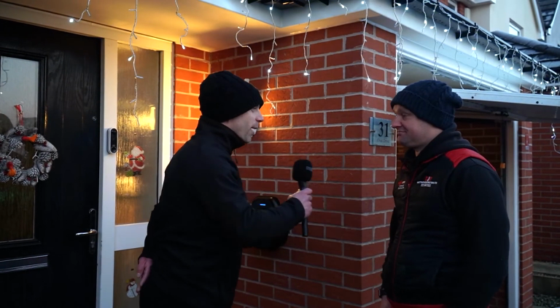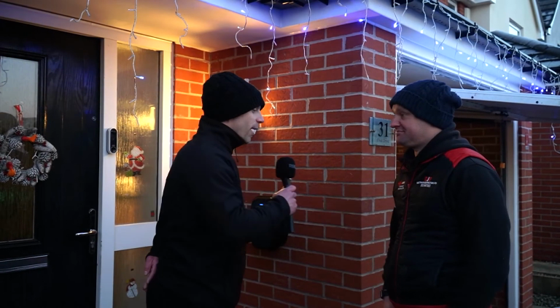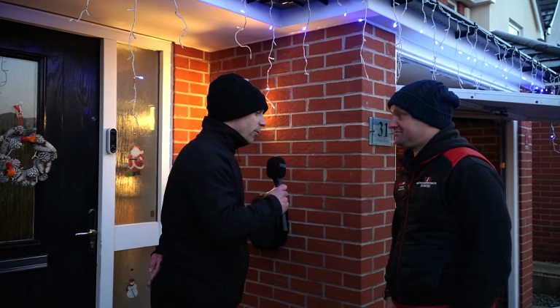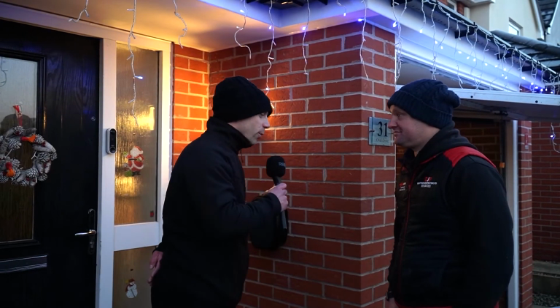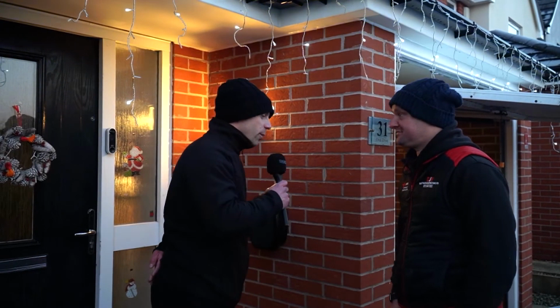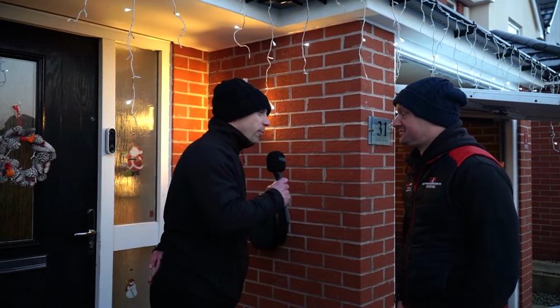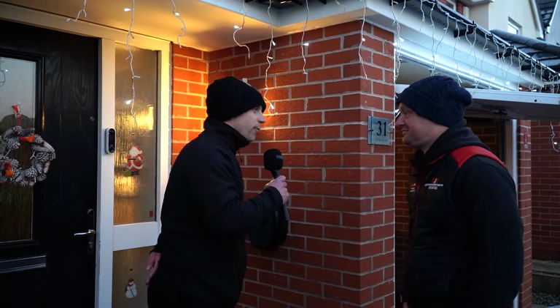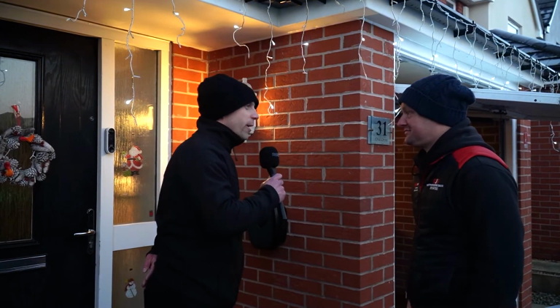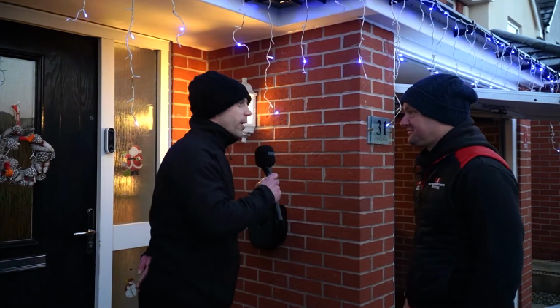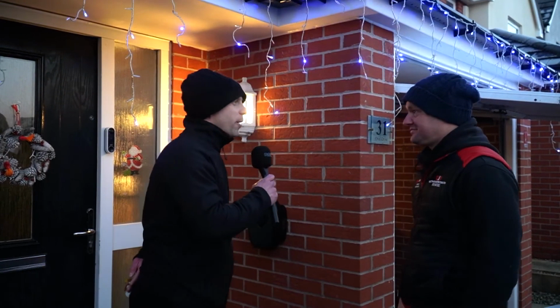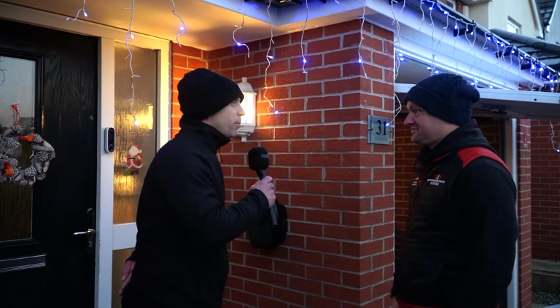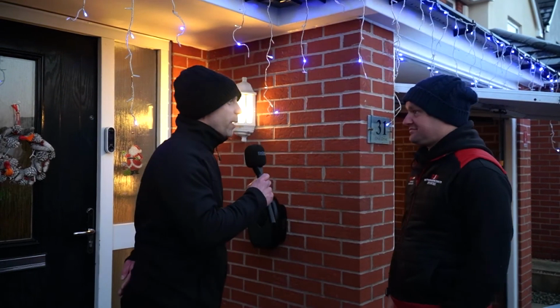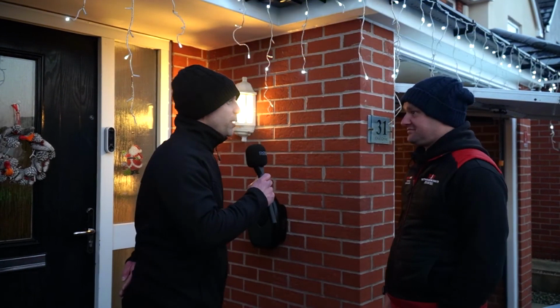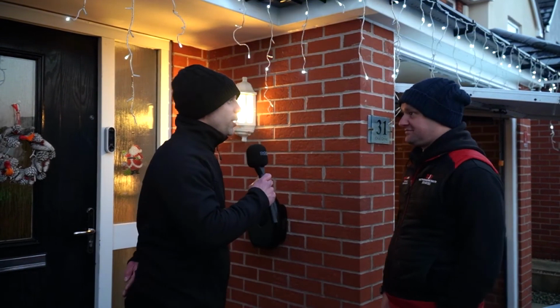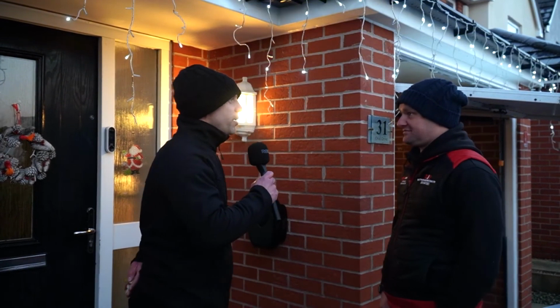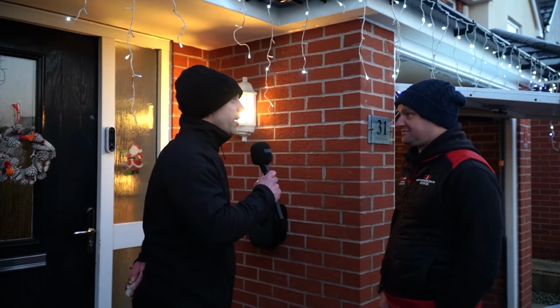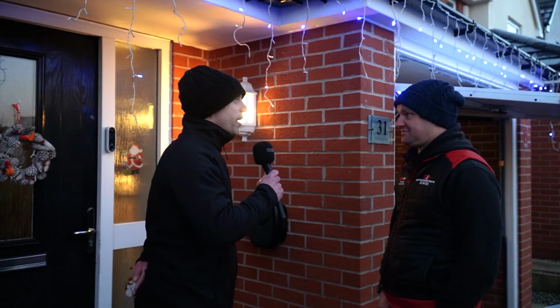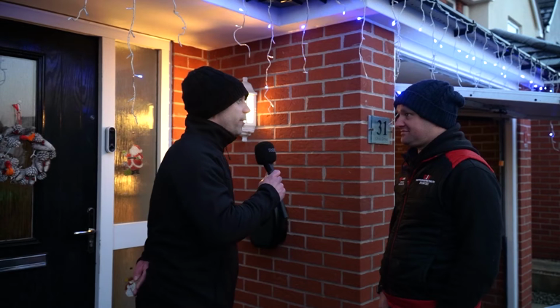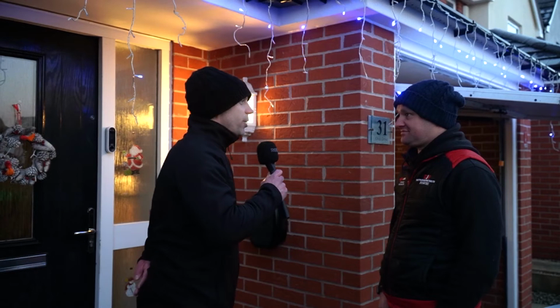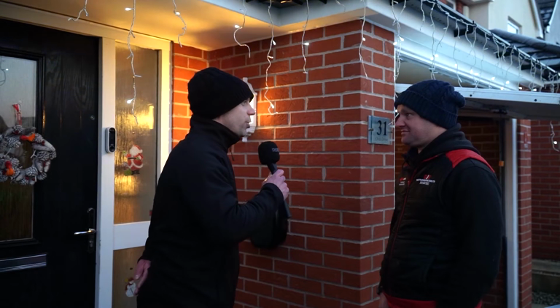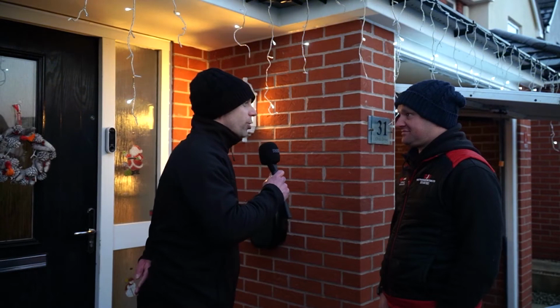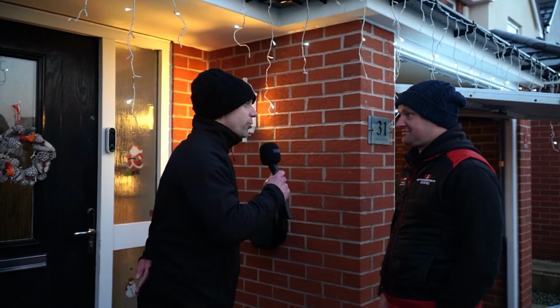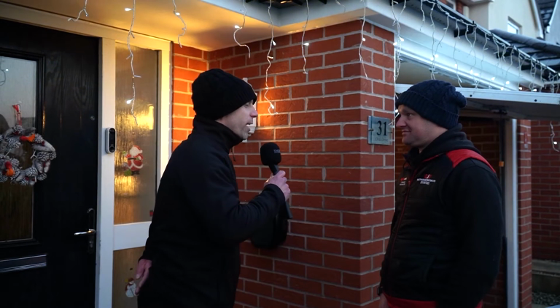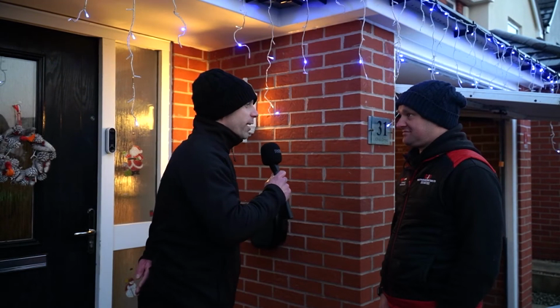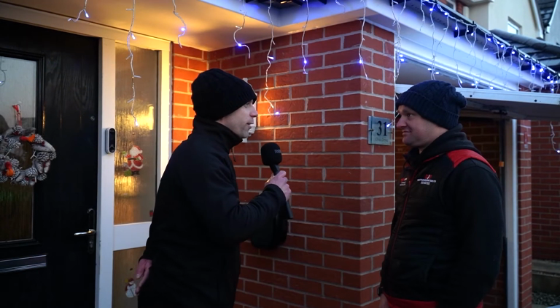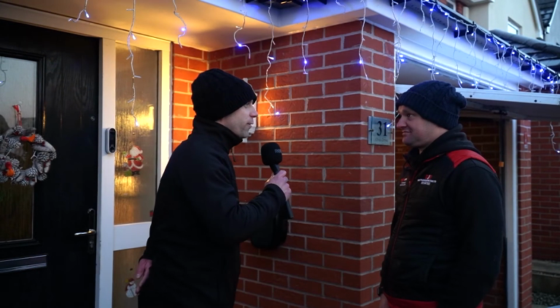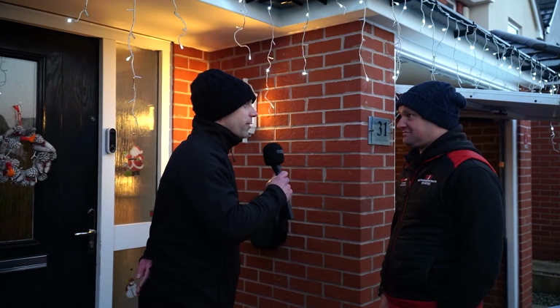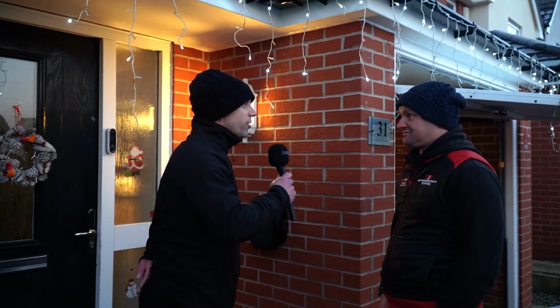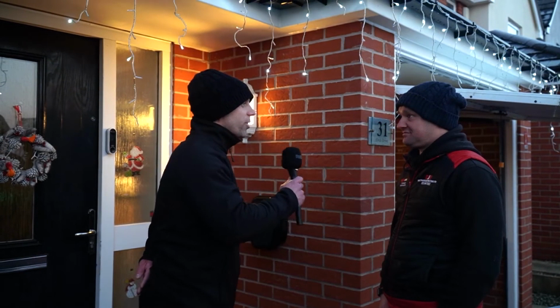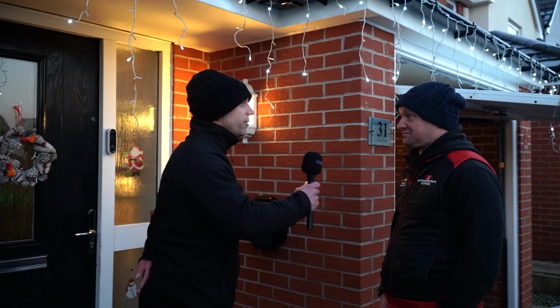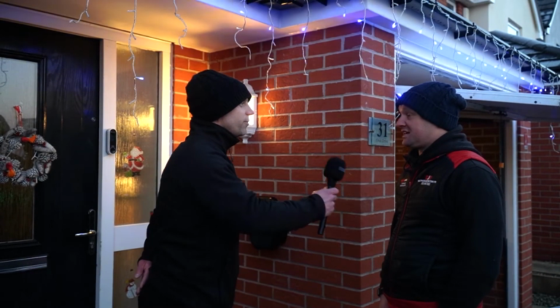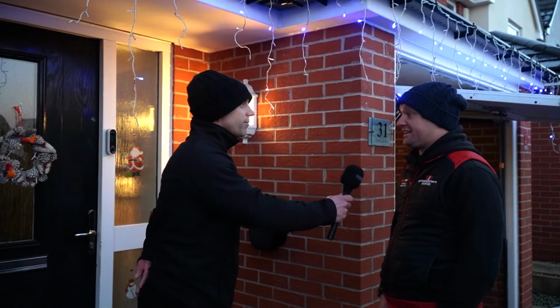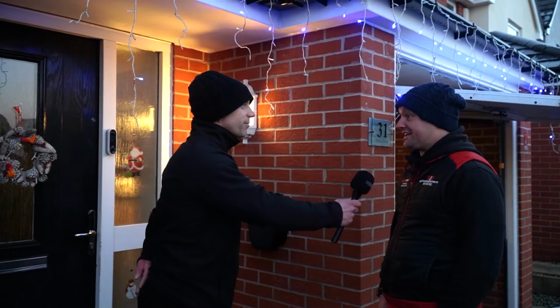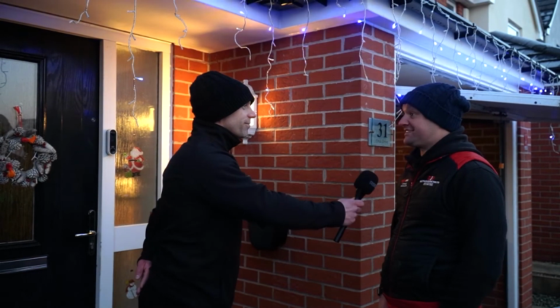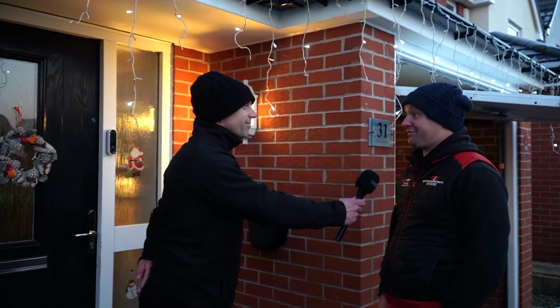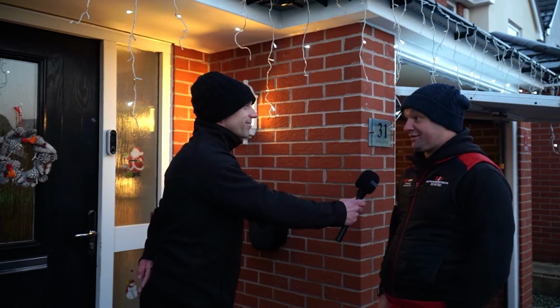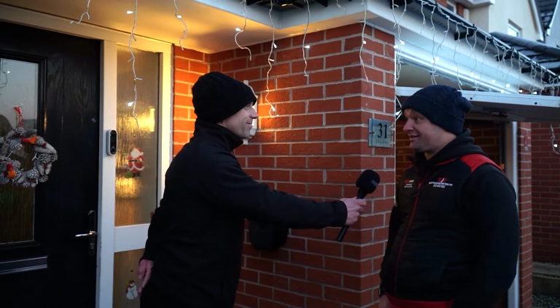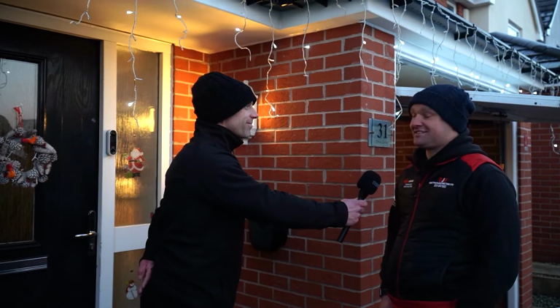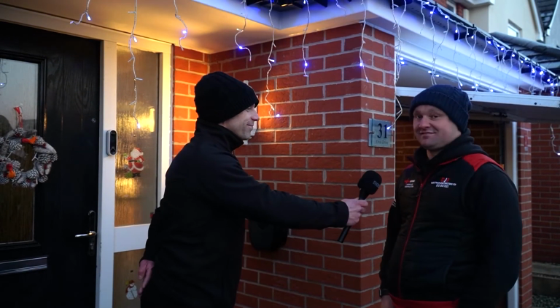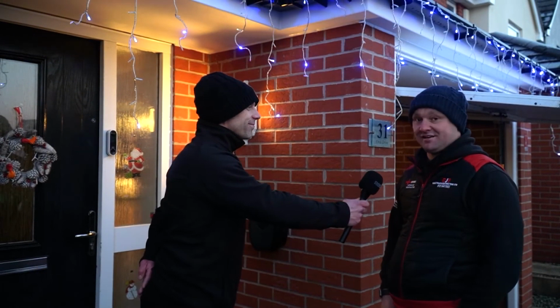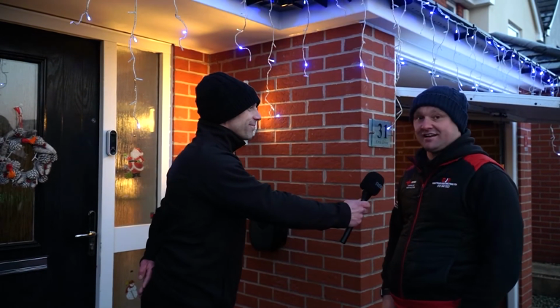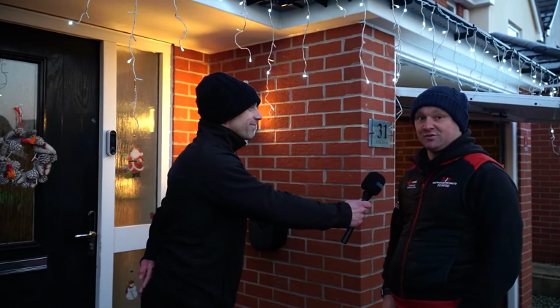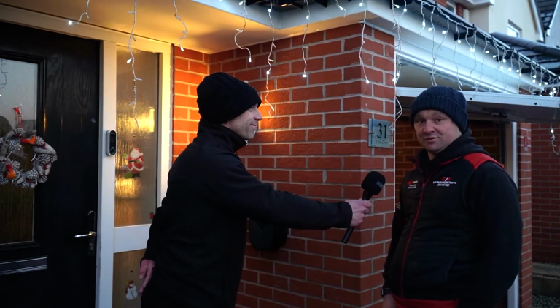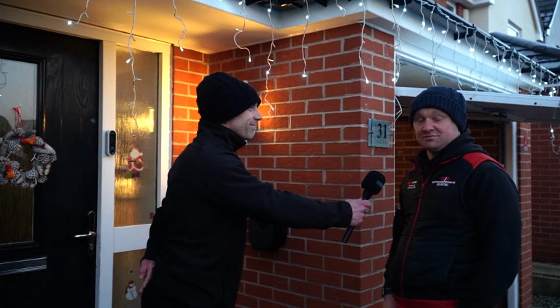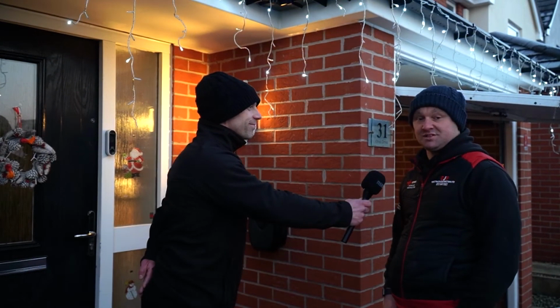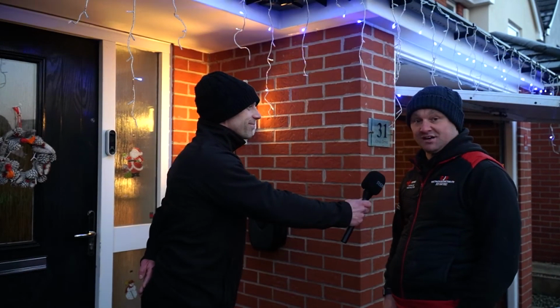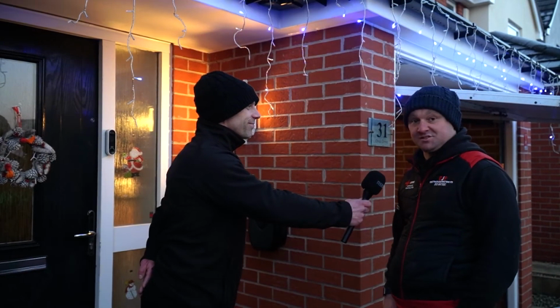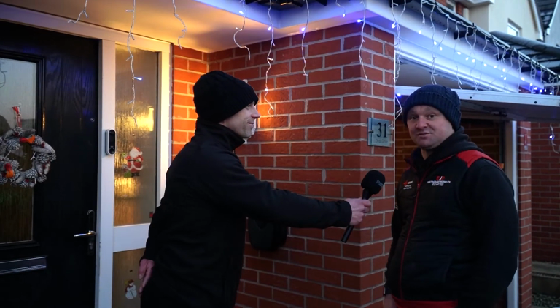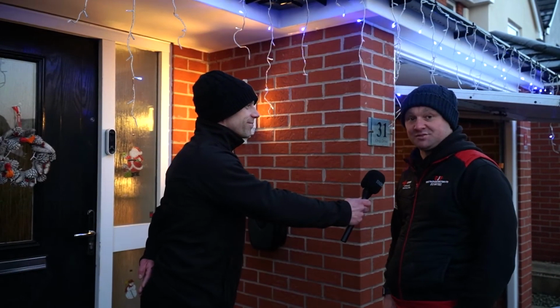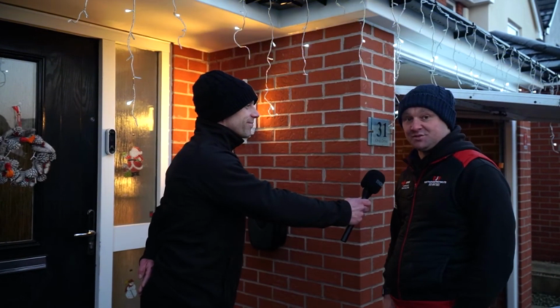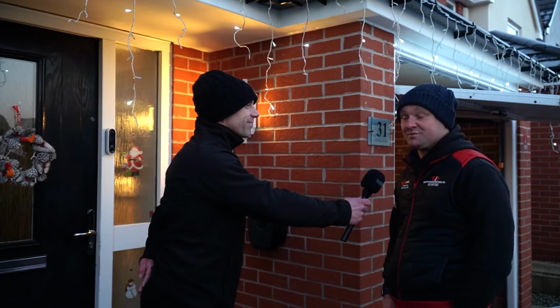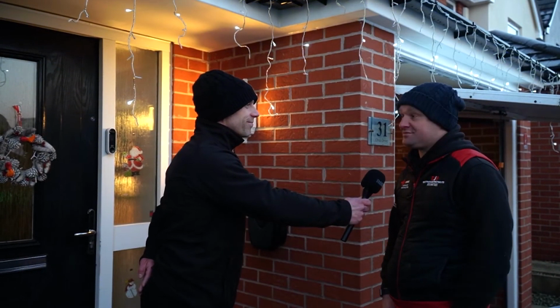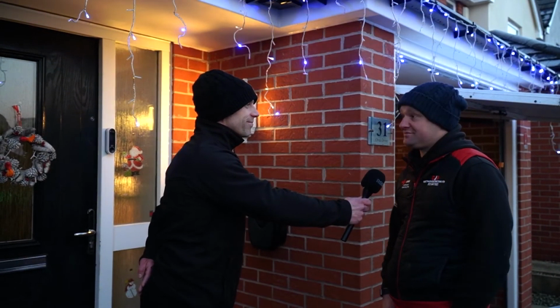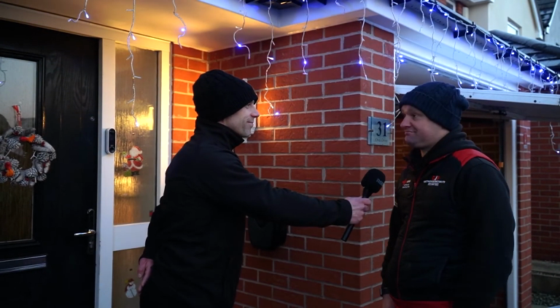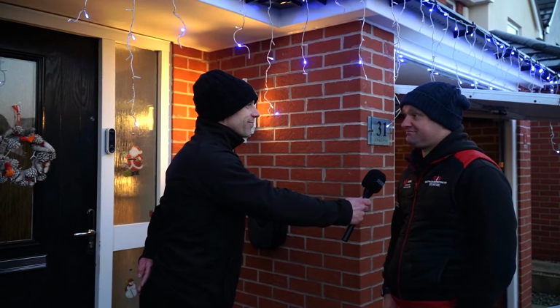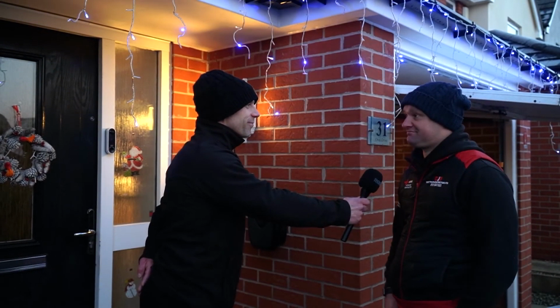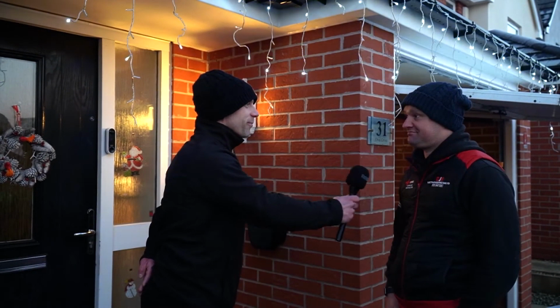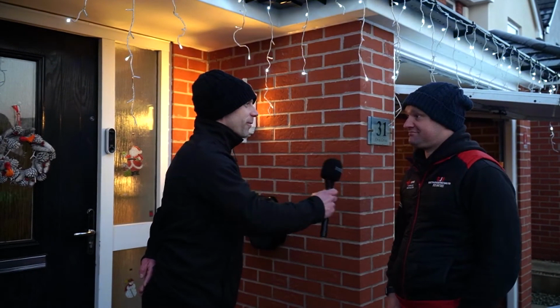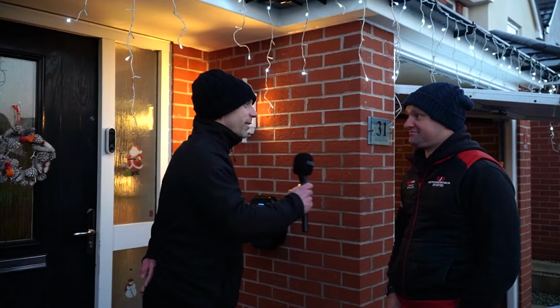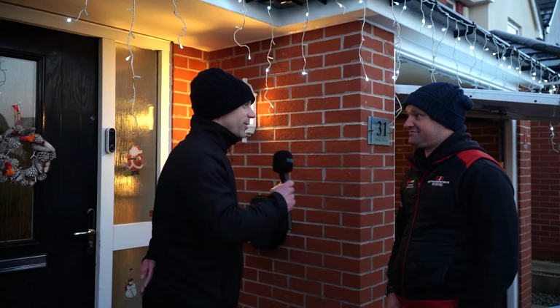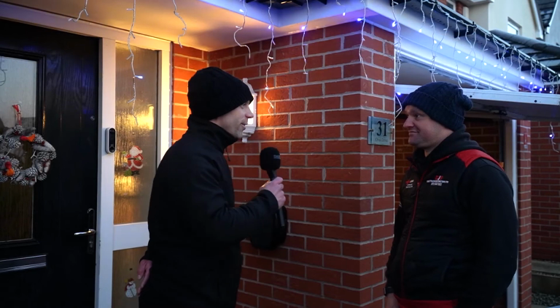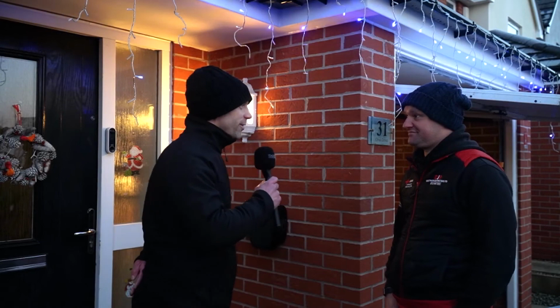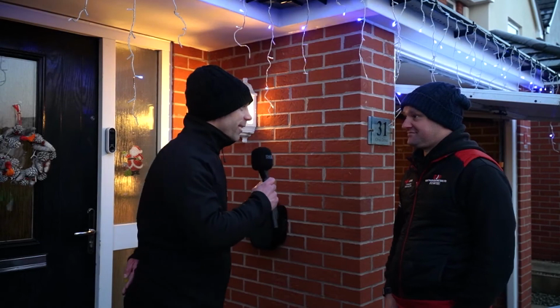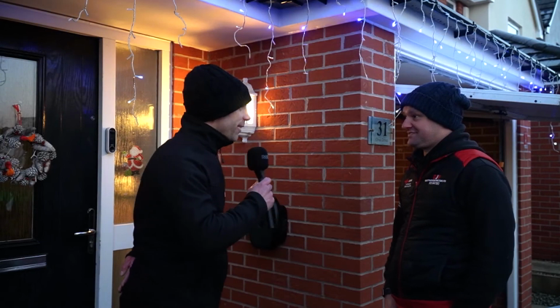Paul confirms he will definitely be fitting a BG Sync EV charger again in the future. He describes them as really good chargers to install.